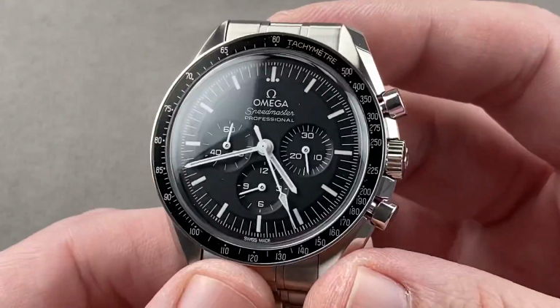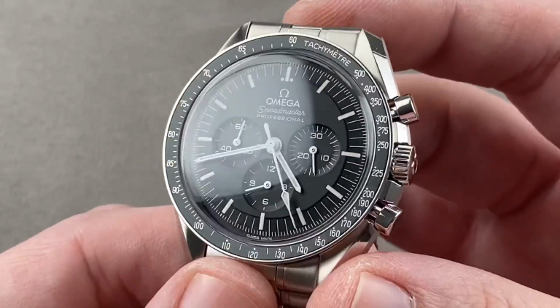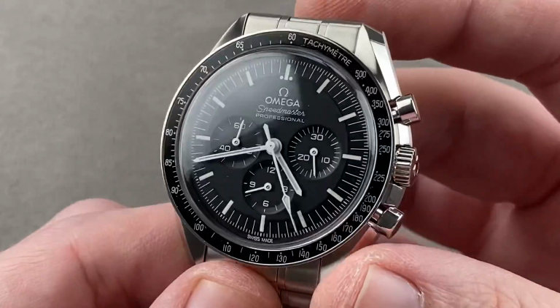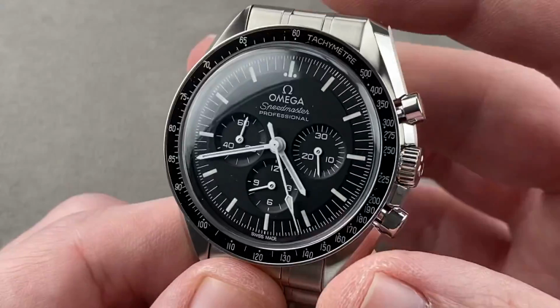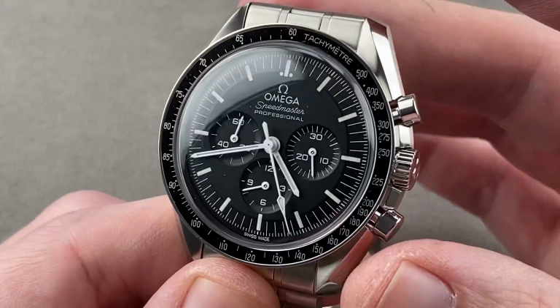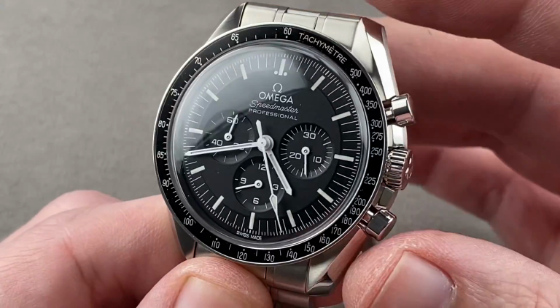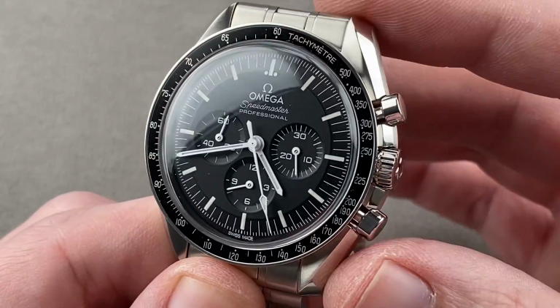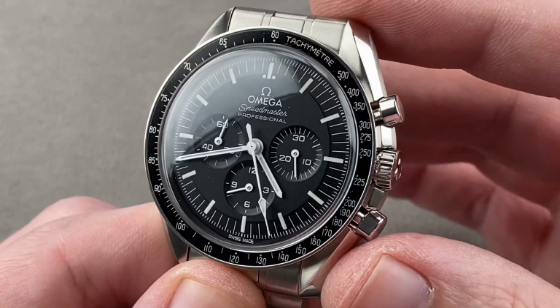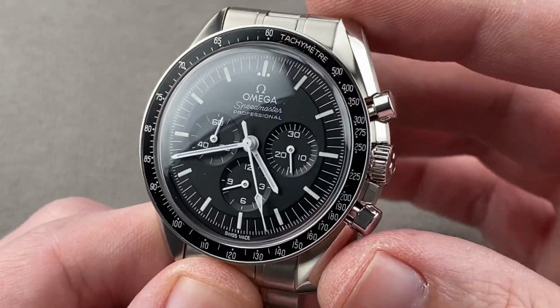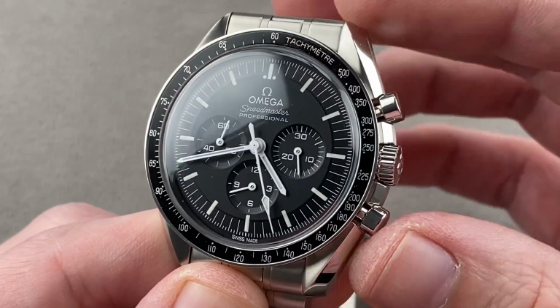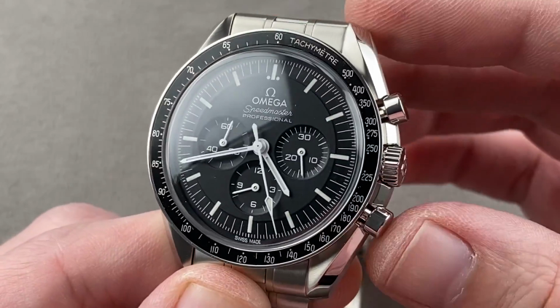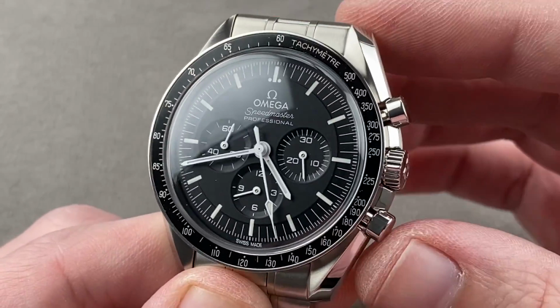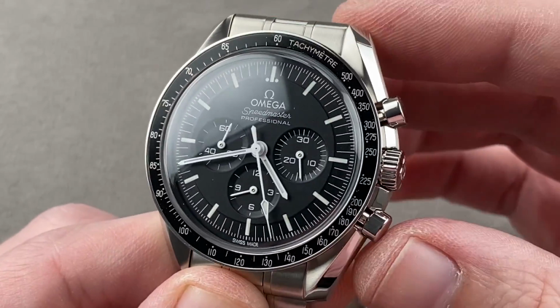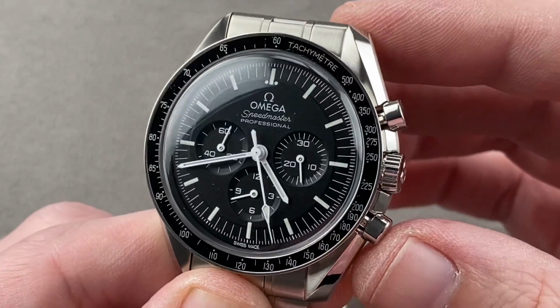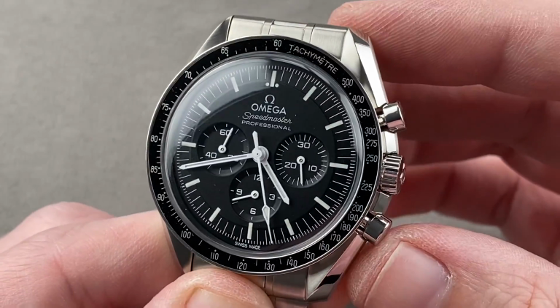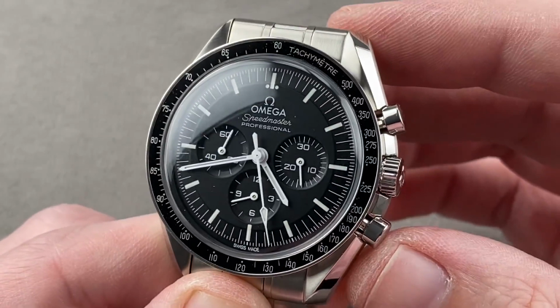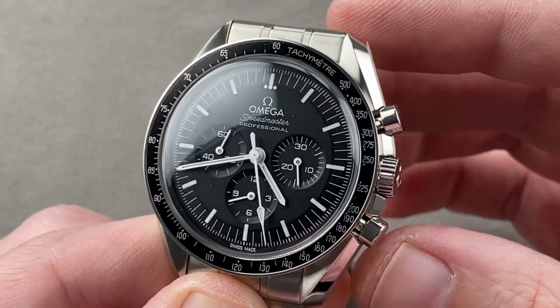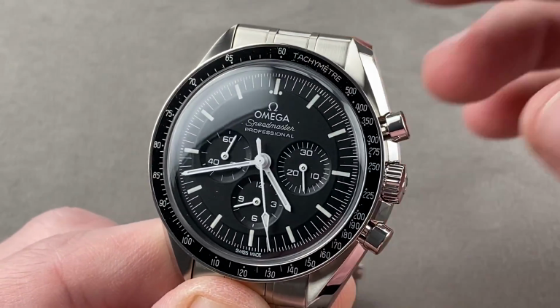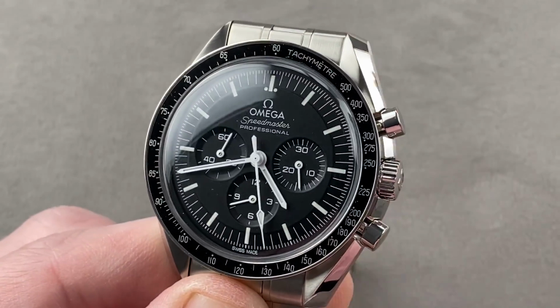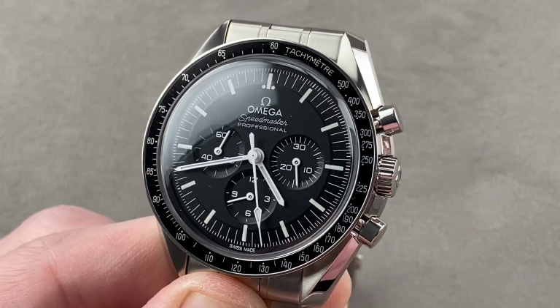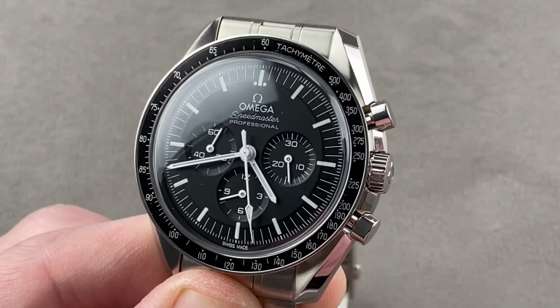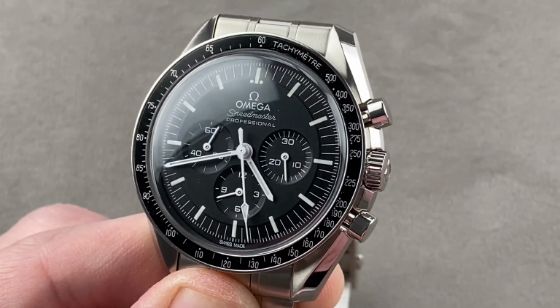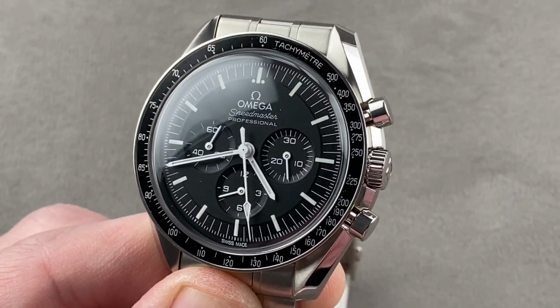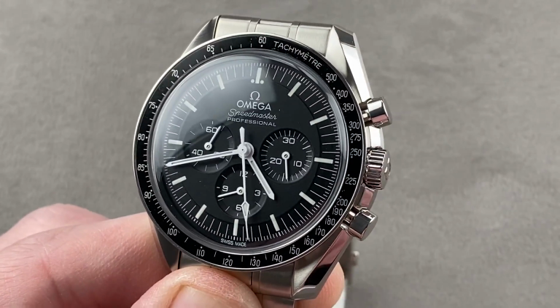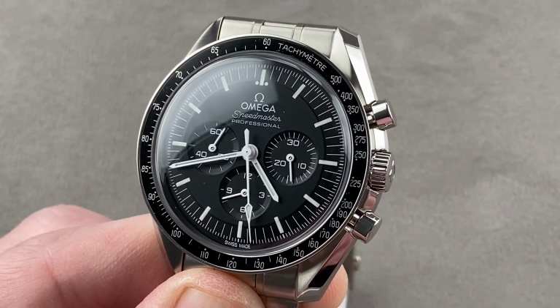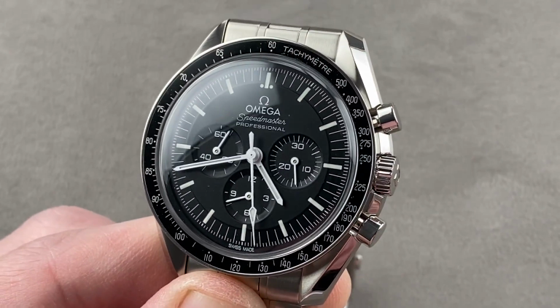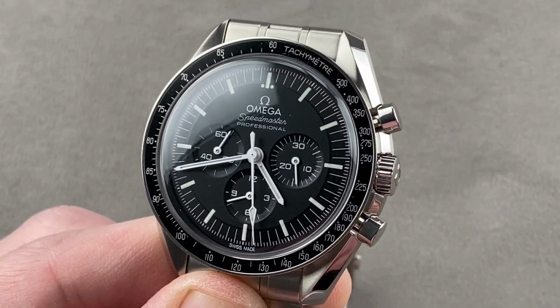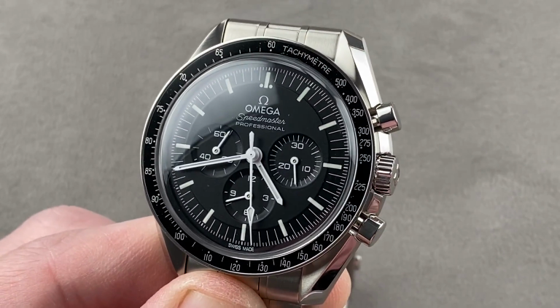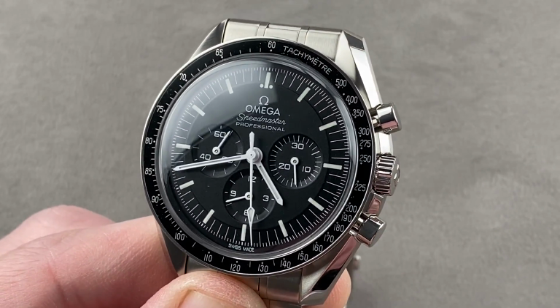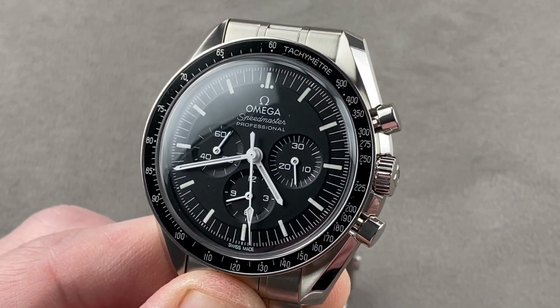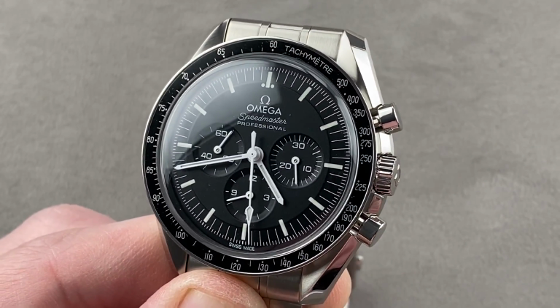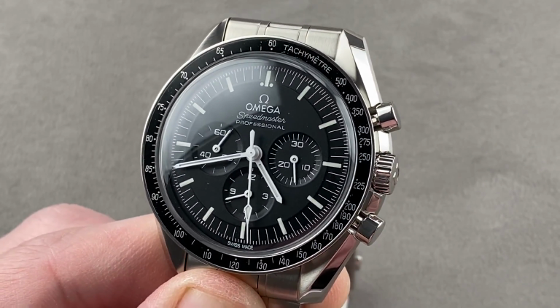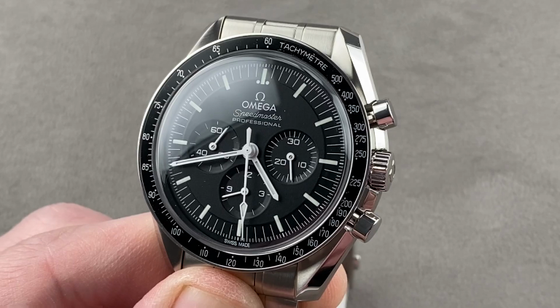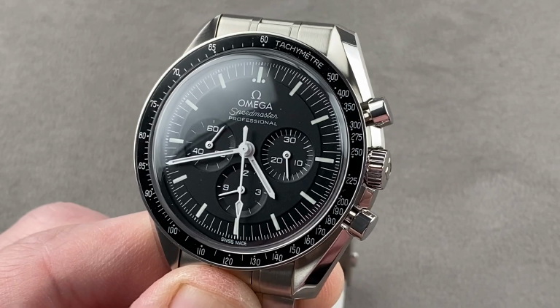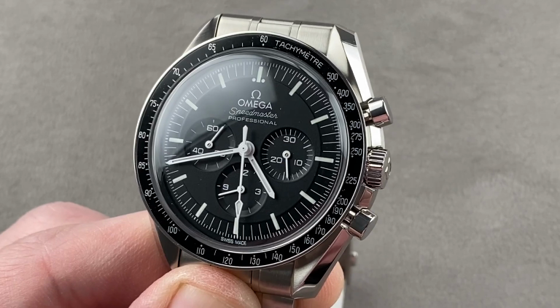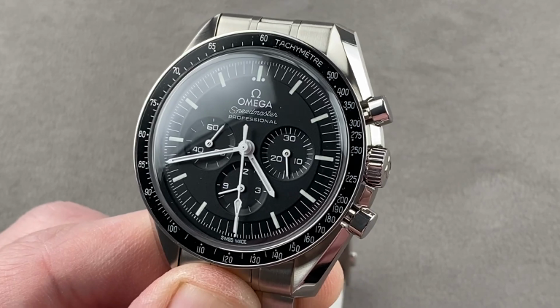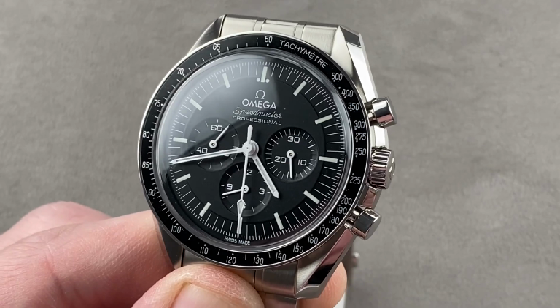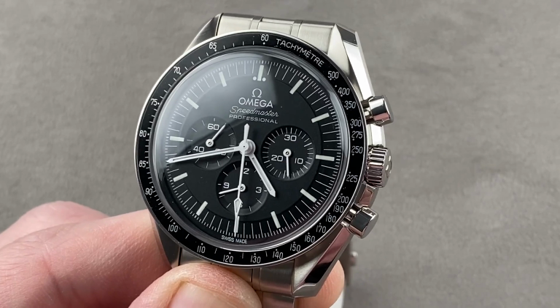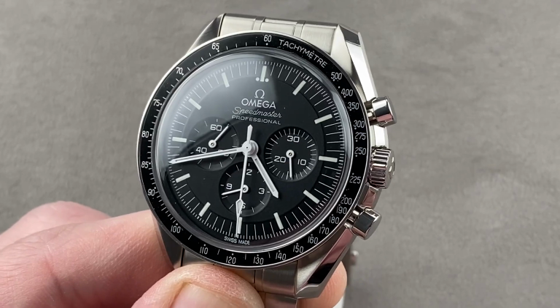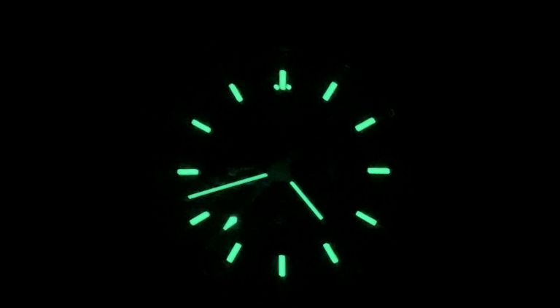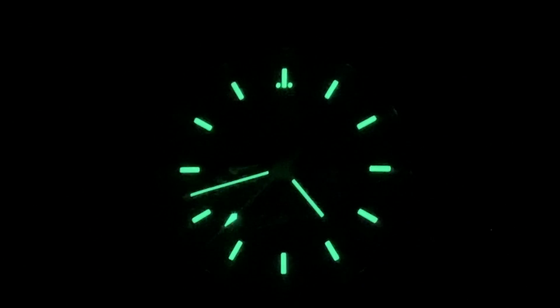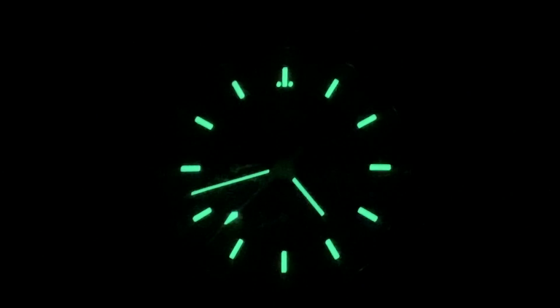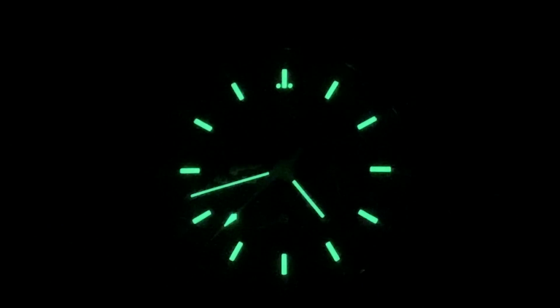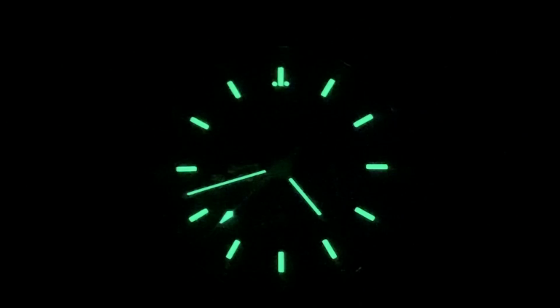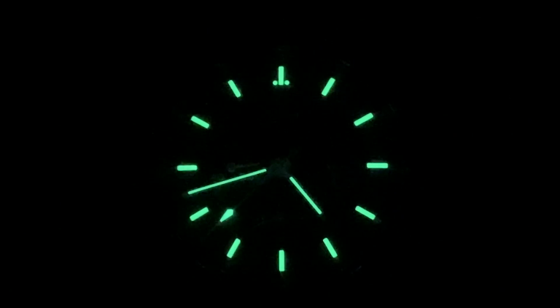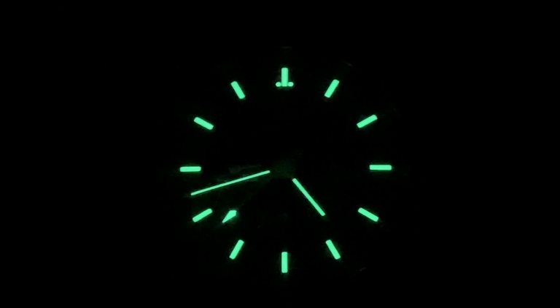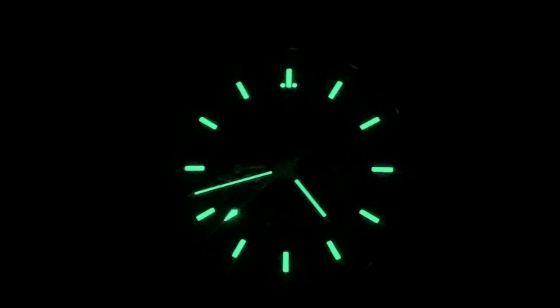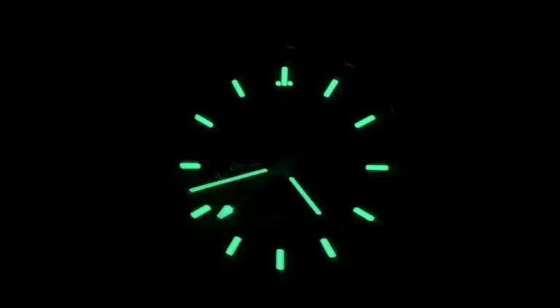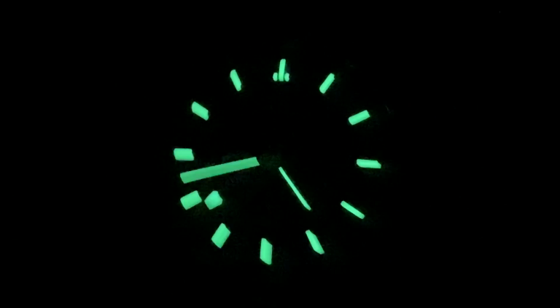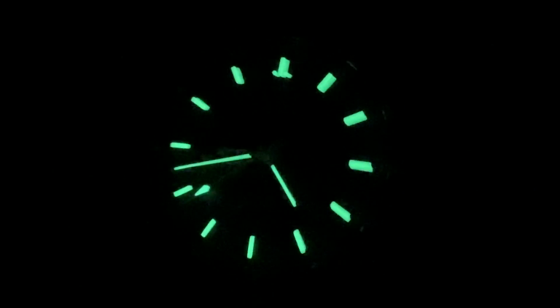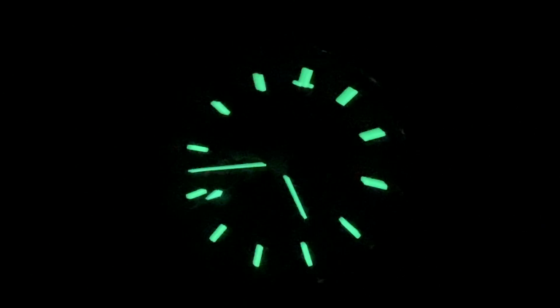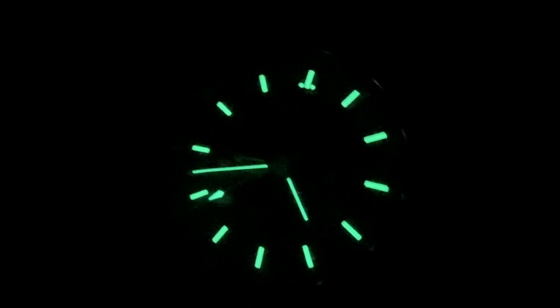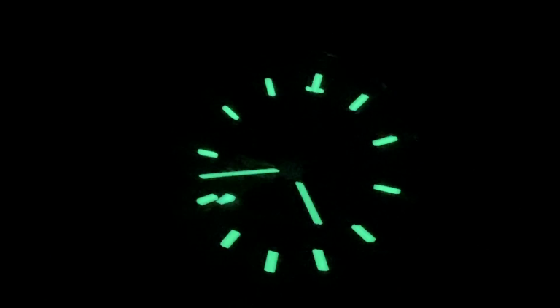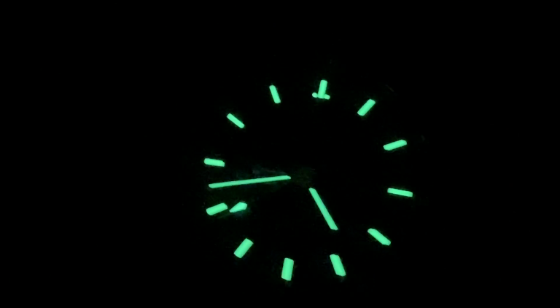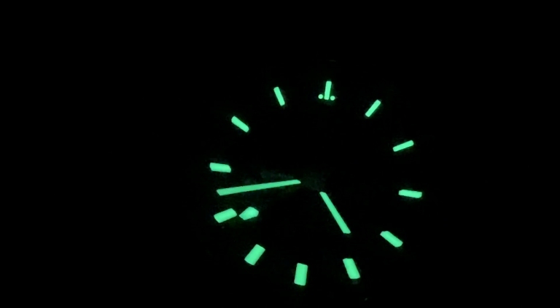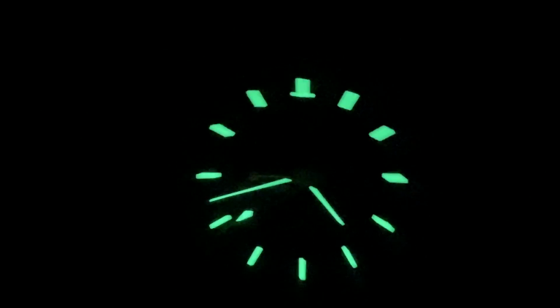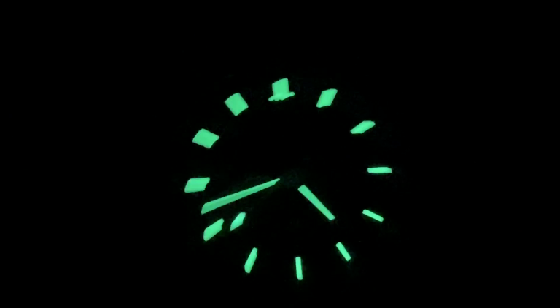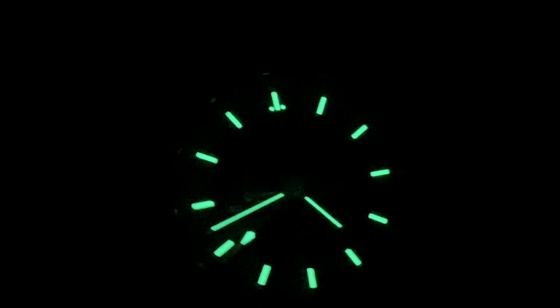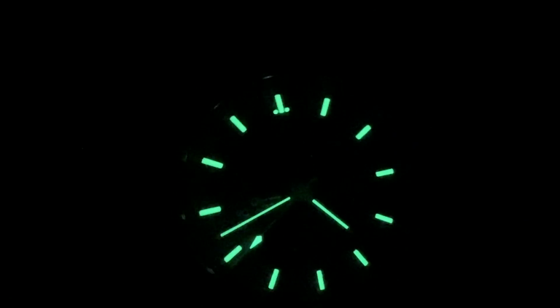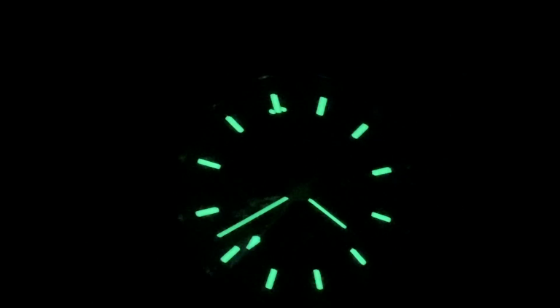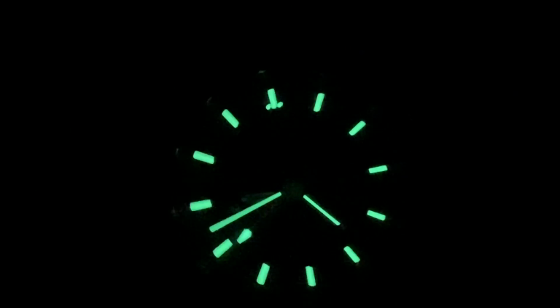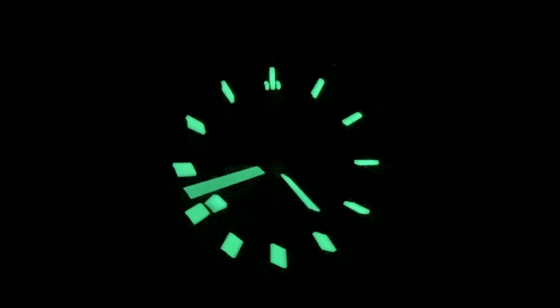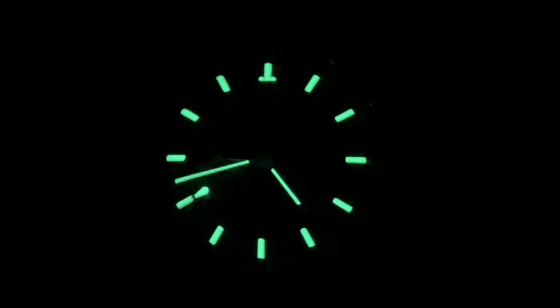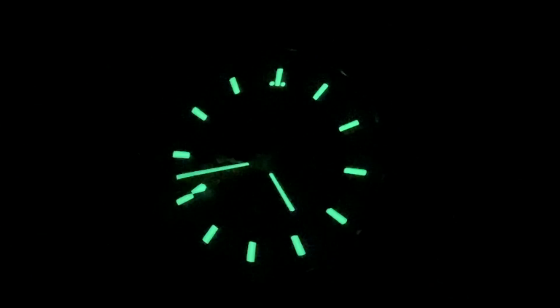Reach out to tmasso@thewatchbox.com for purchase and pricing details. Back with the Moonwatch by night.